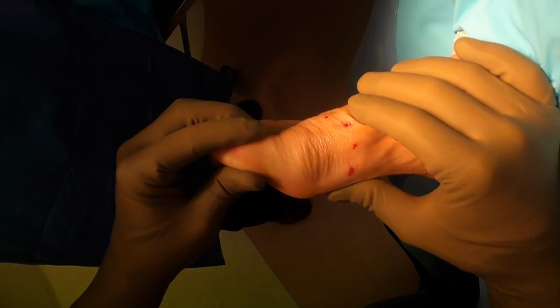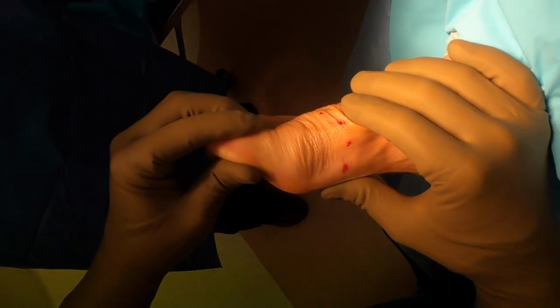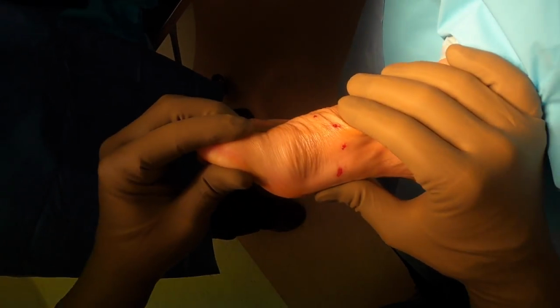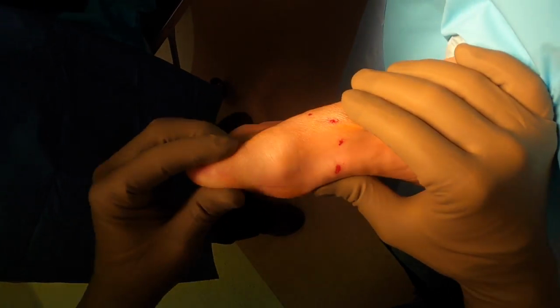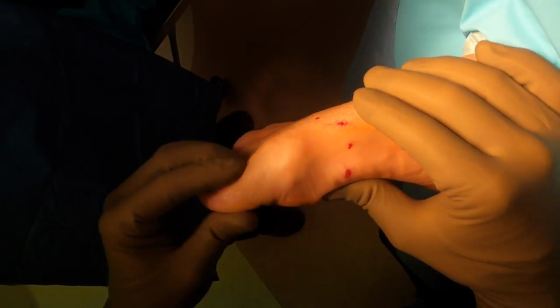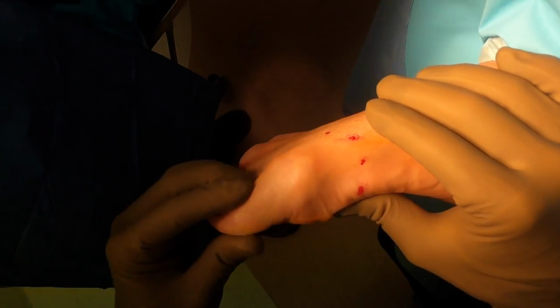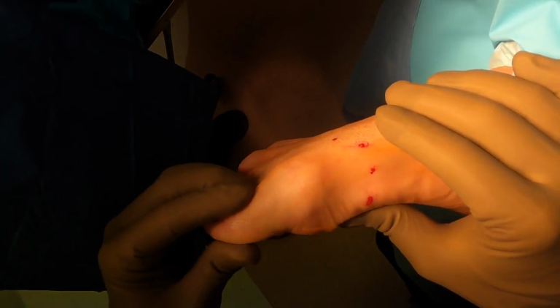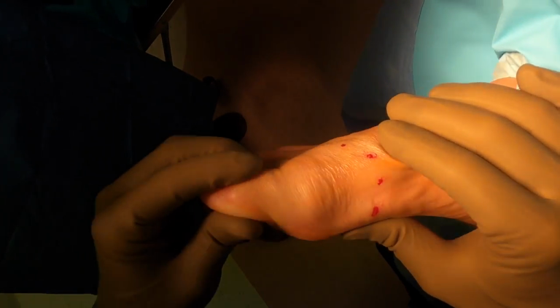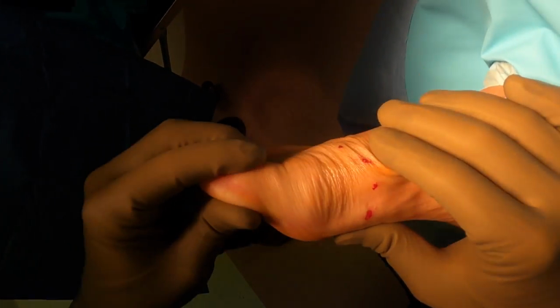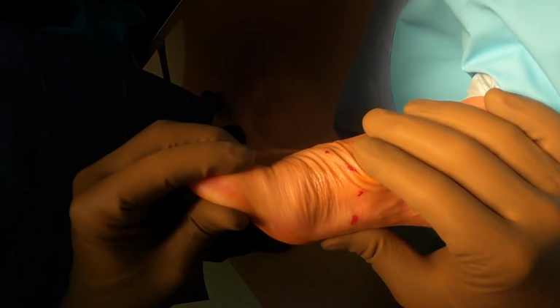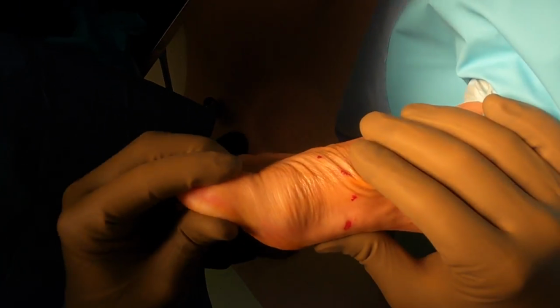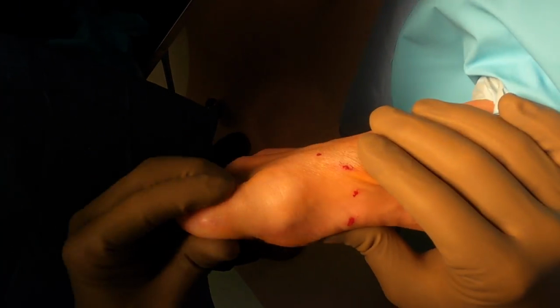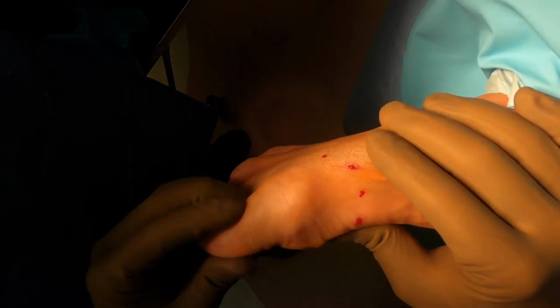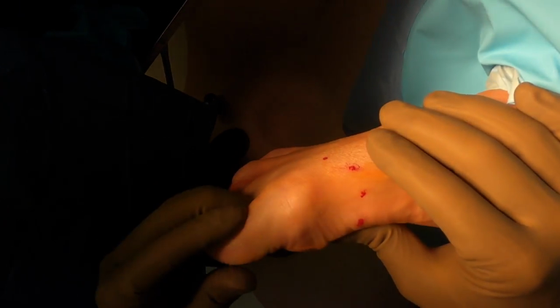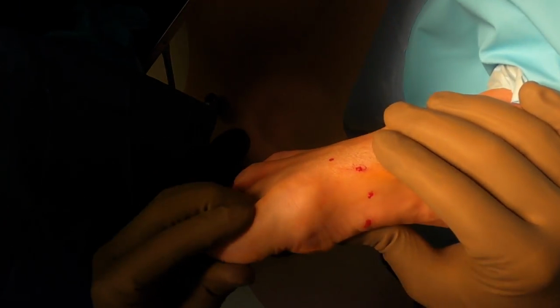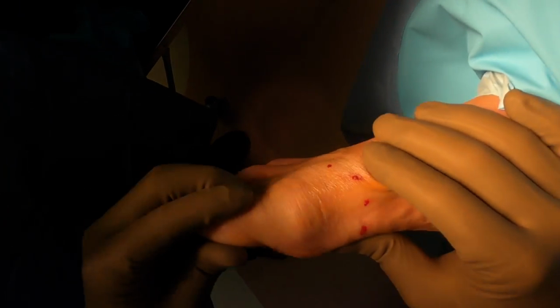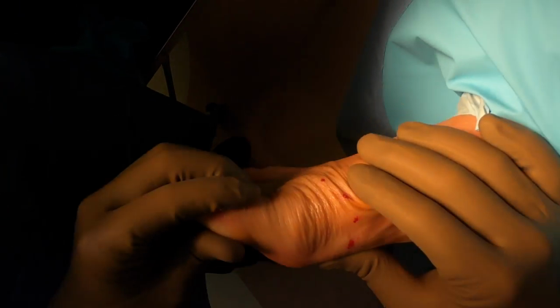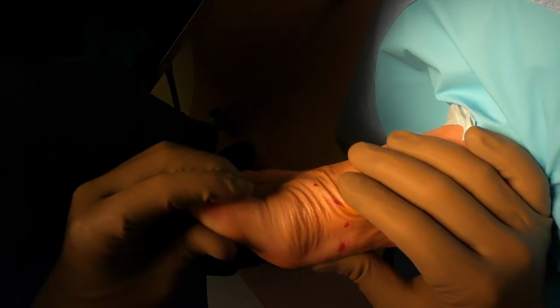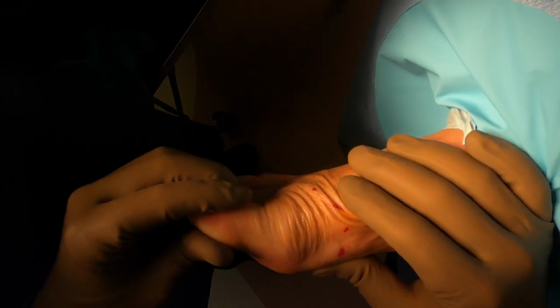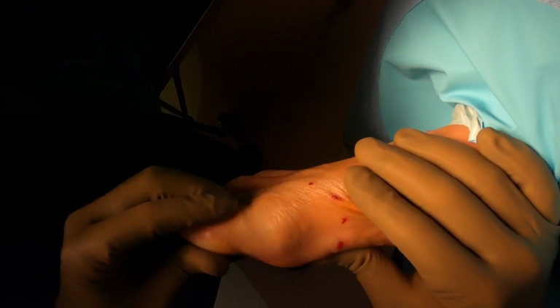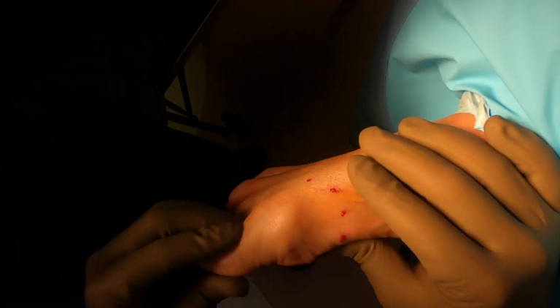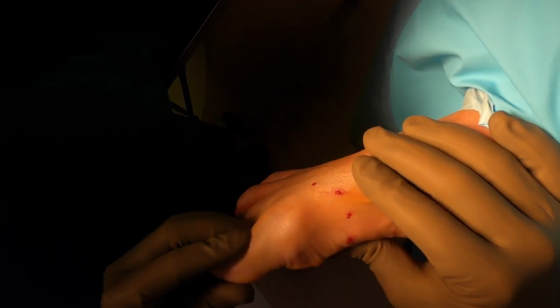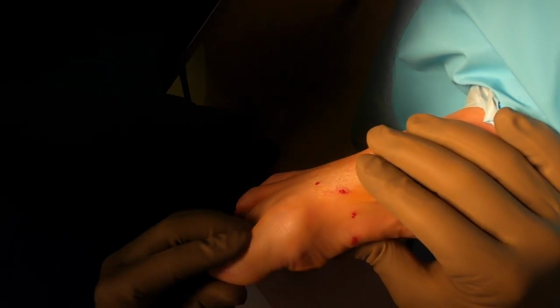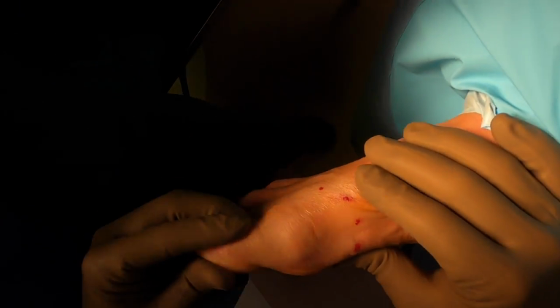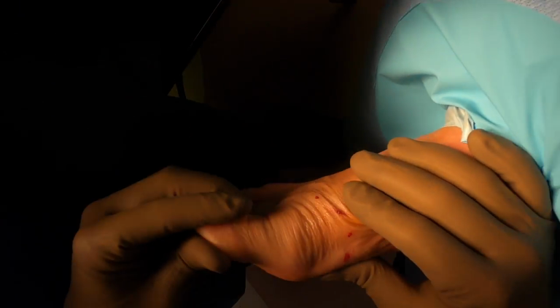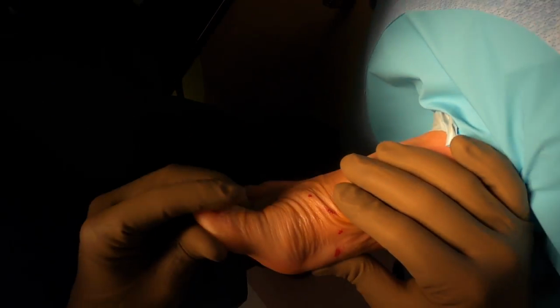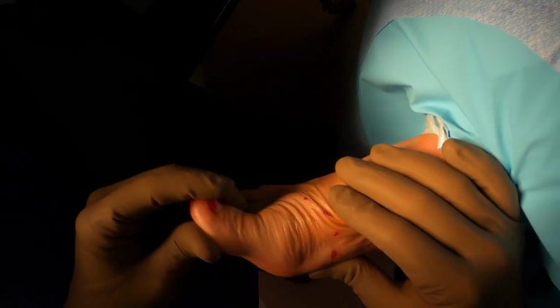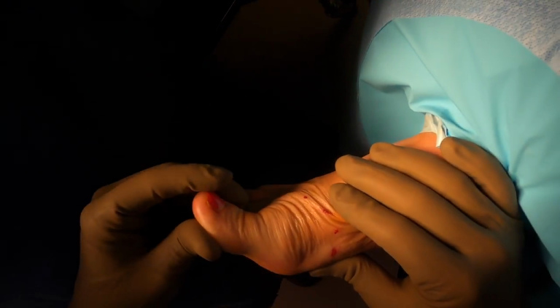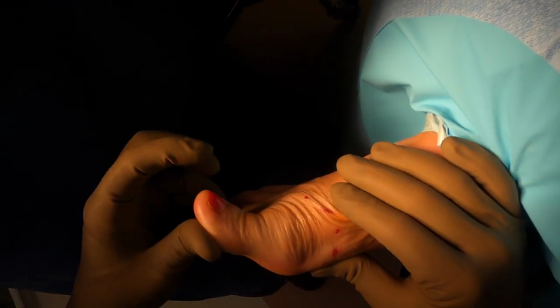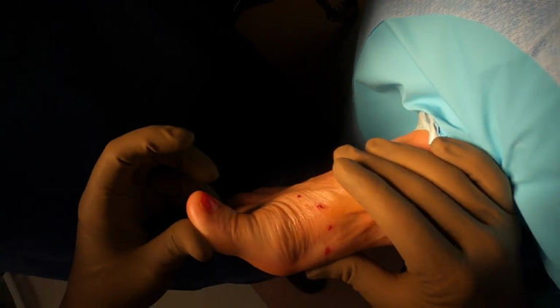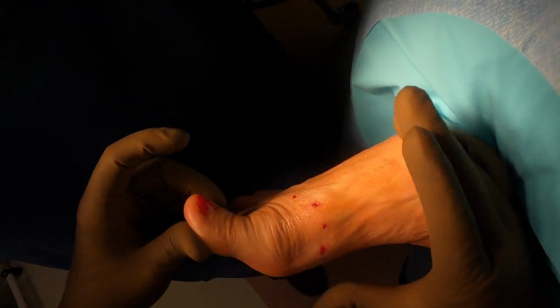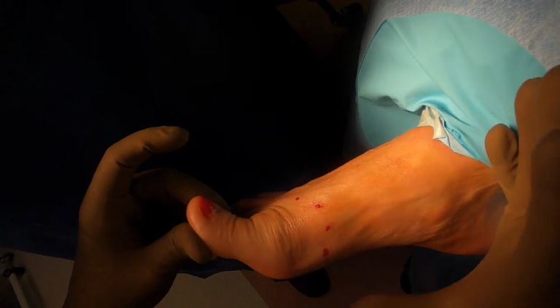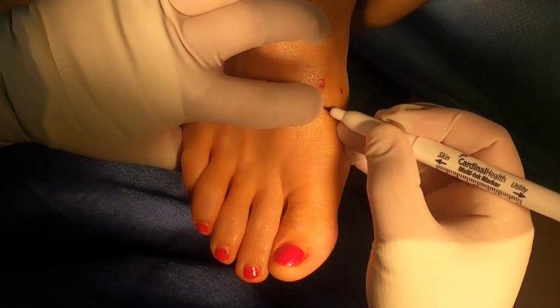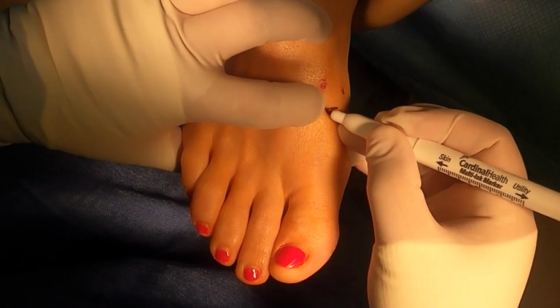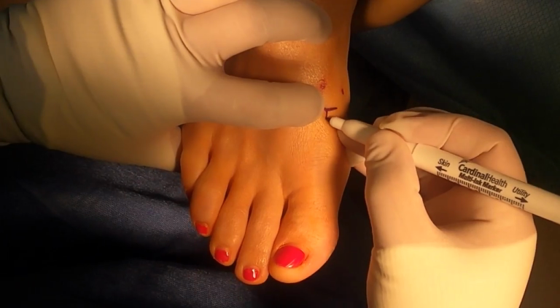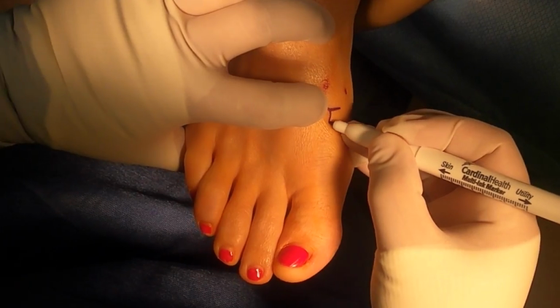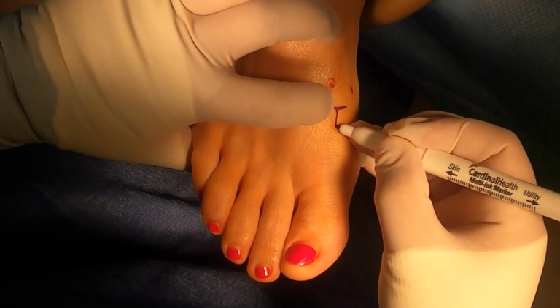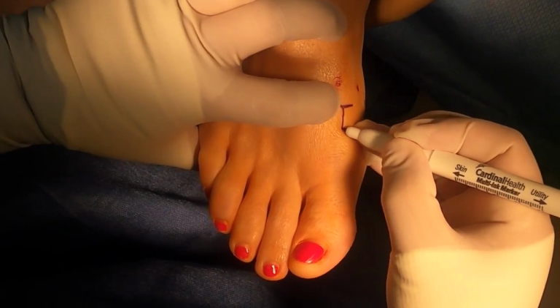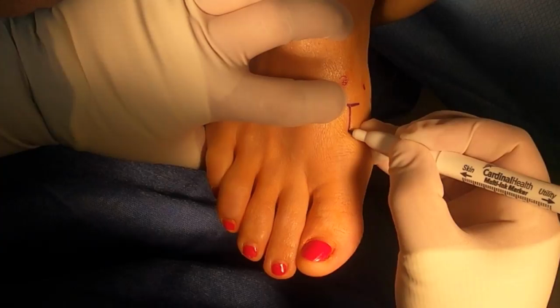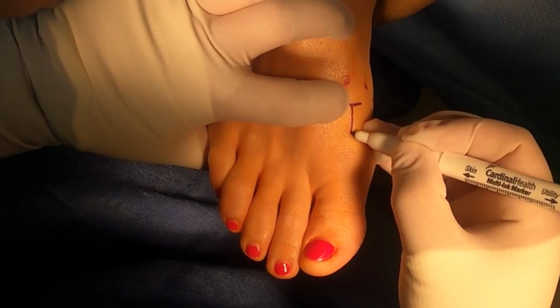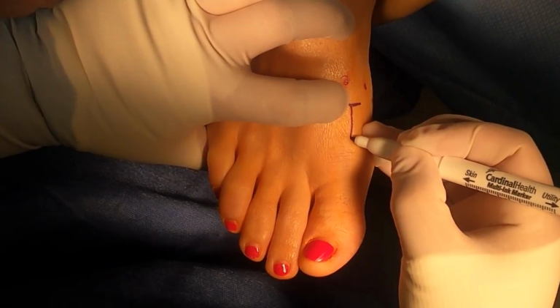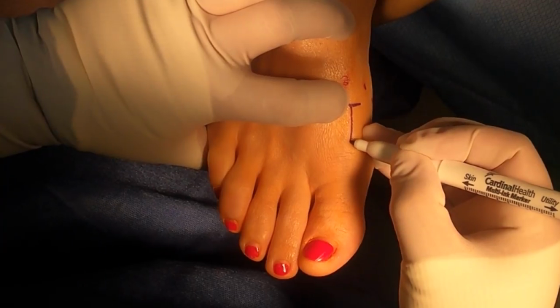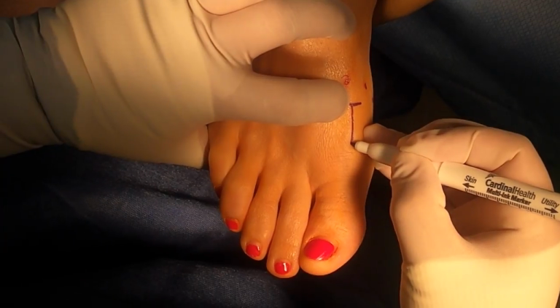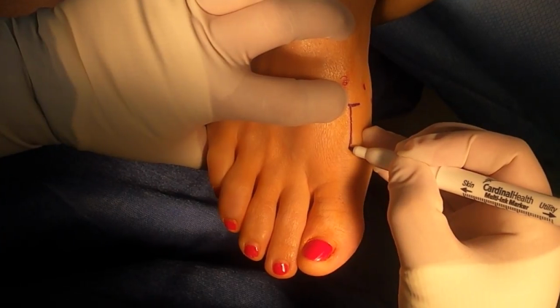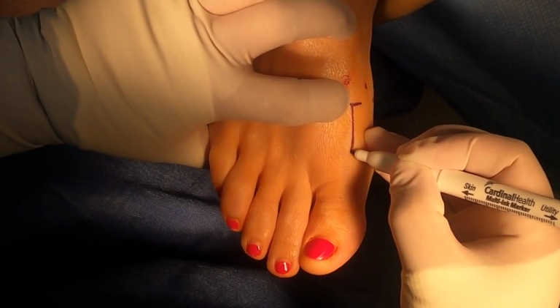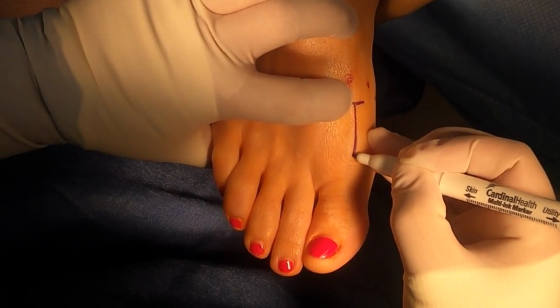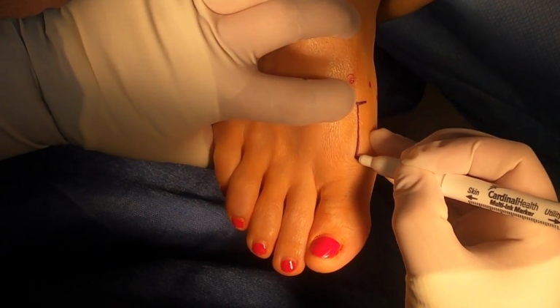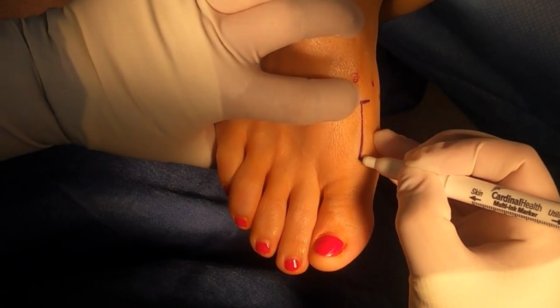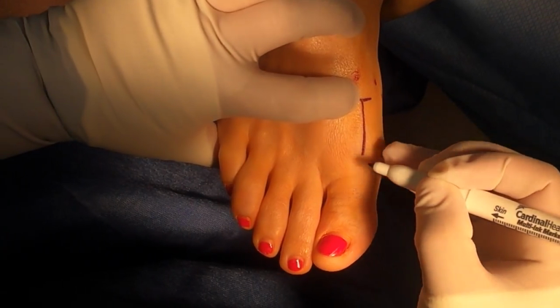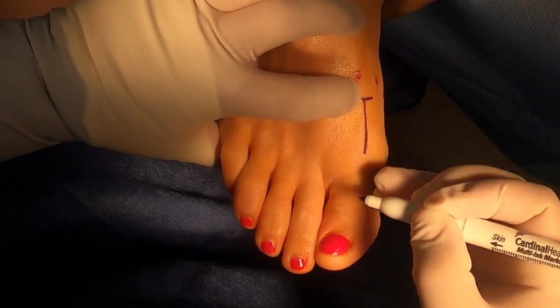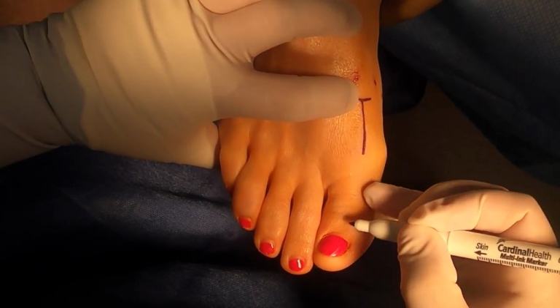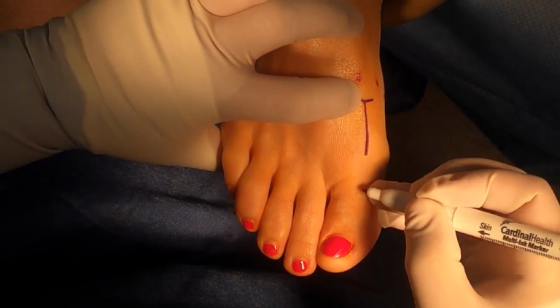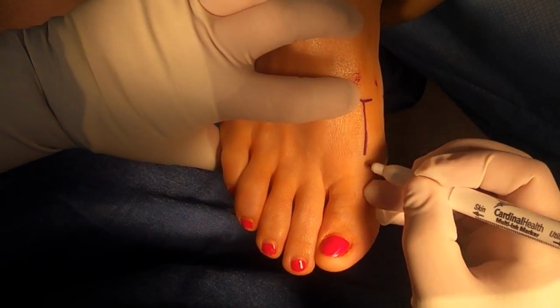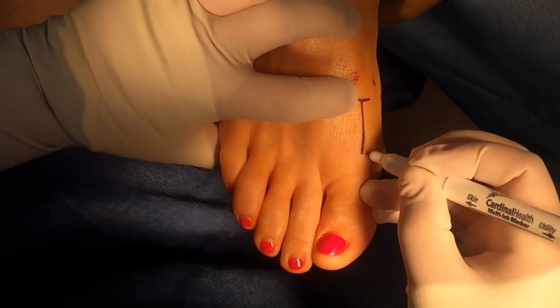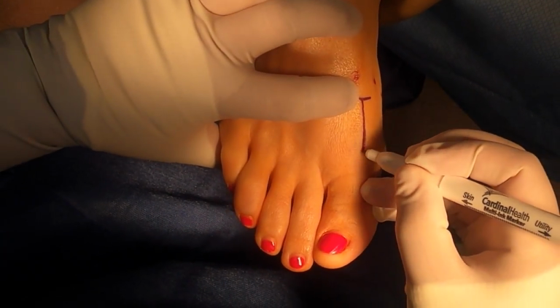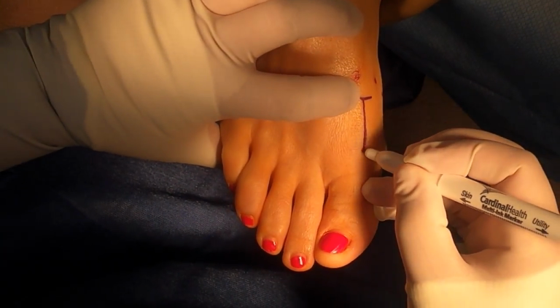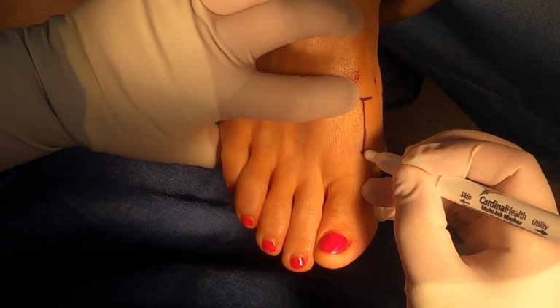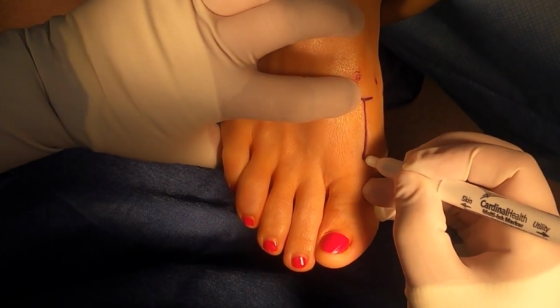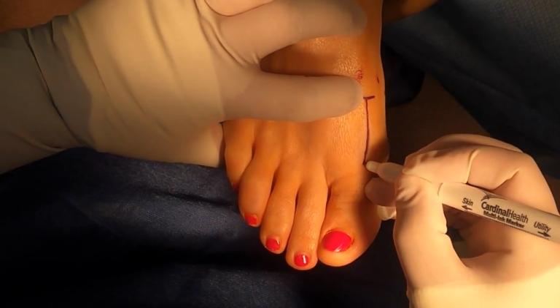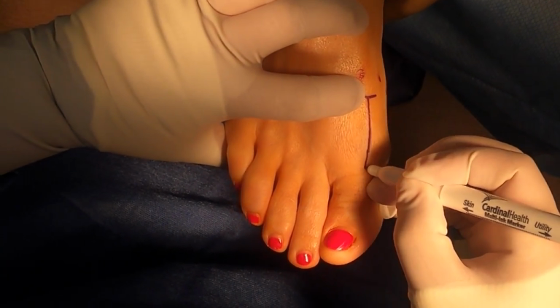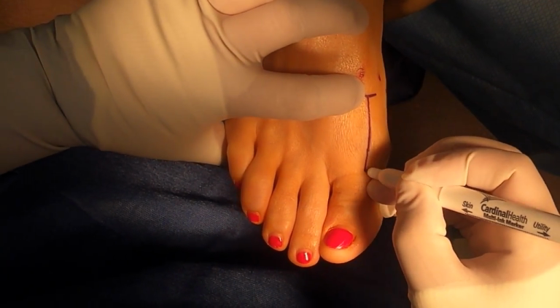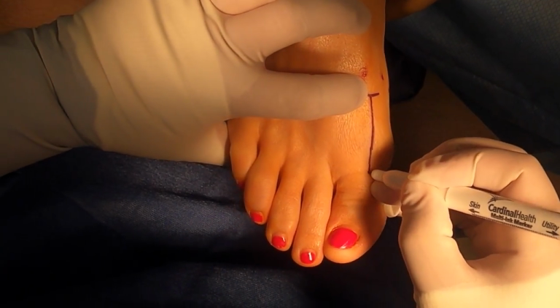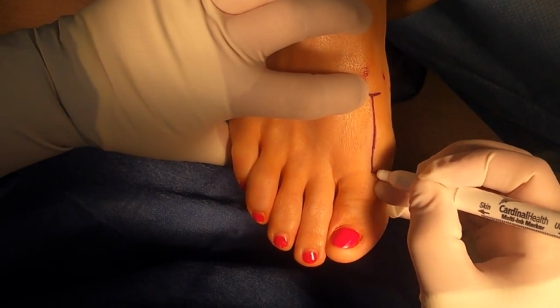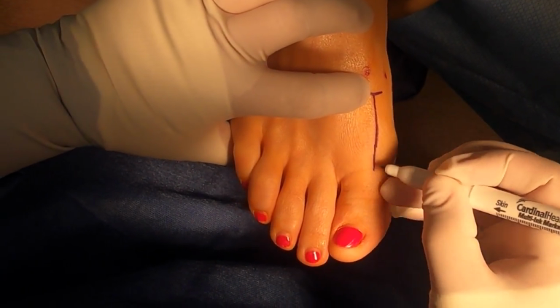Hi, I'm Dr. Nick Campotelli. In this video we are performing what's known as a chylectomy, which is cleaning out the arthritis in a great toe joint.